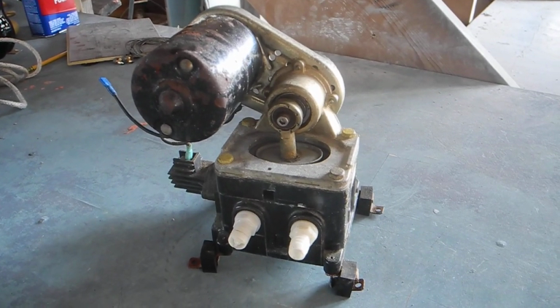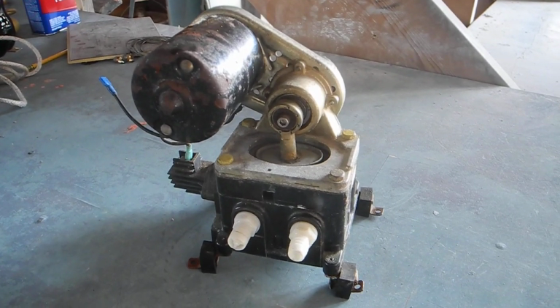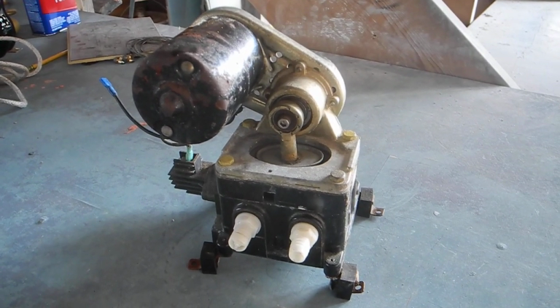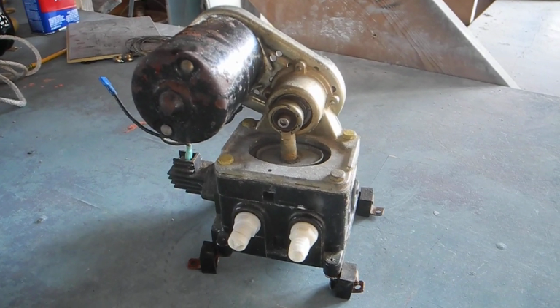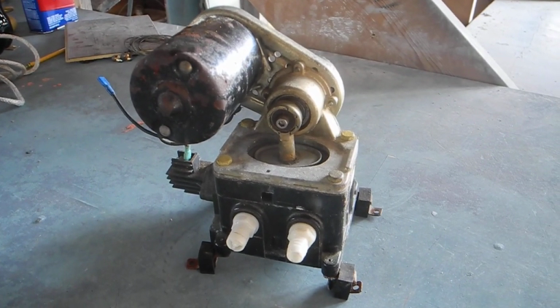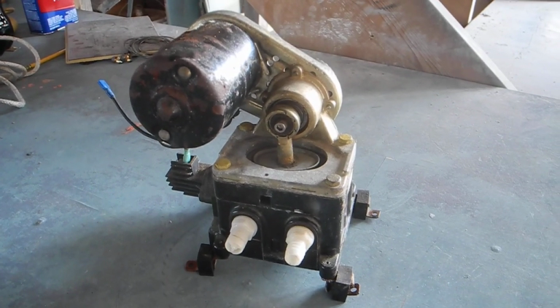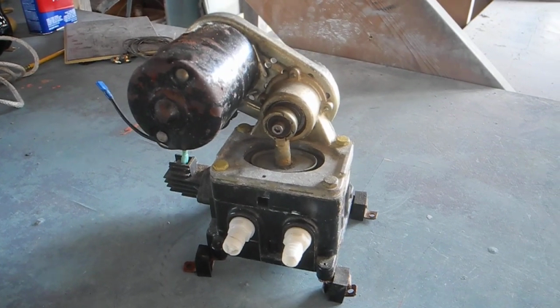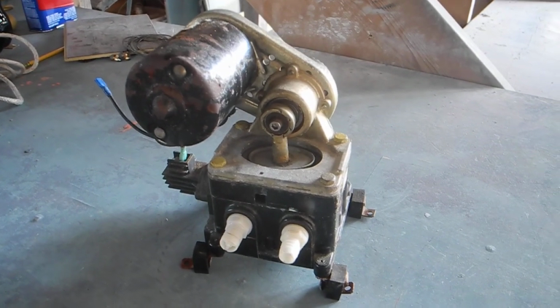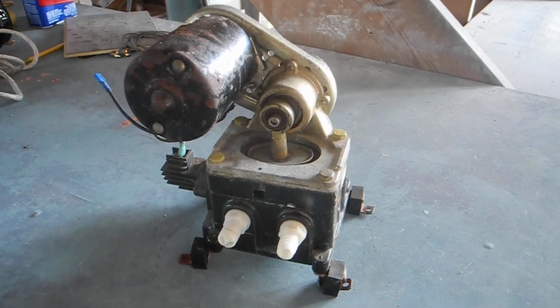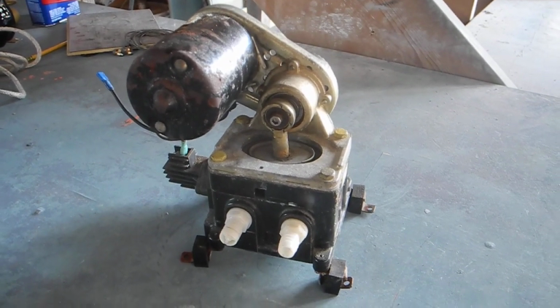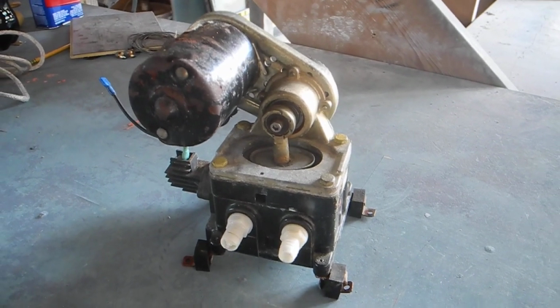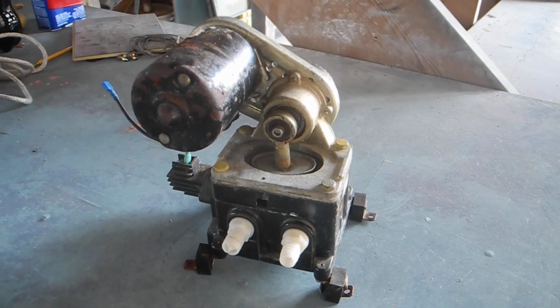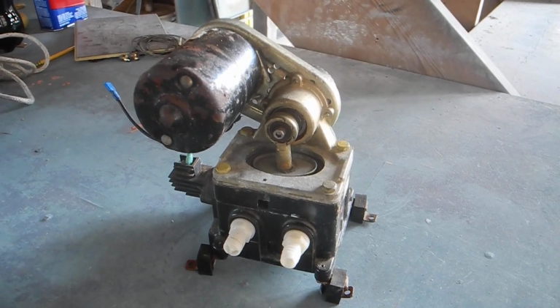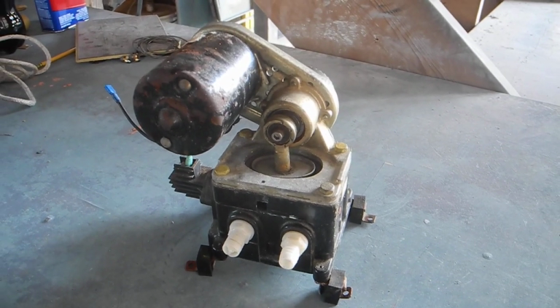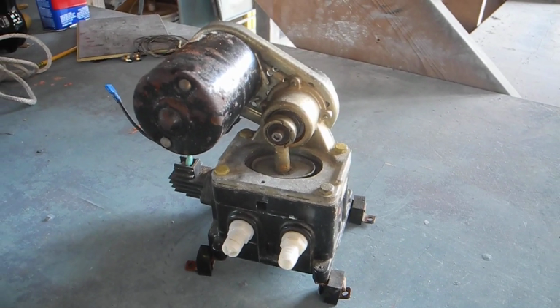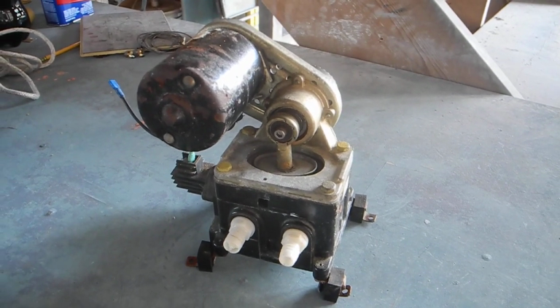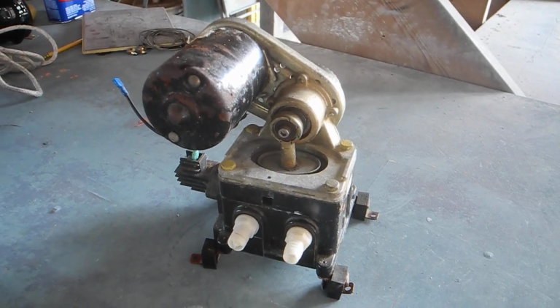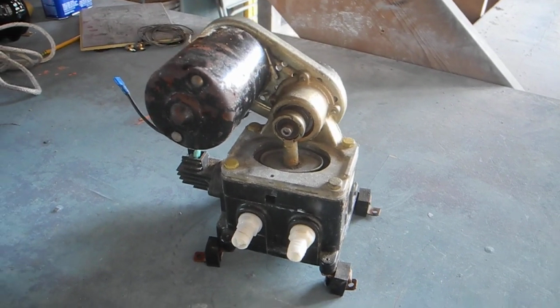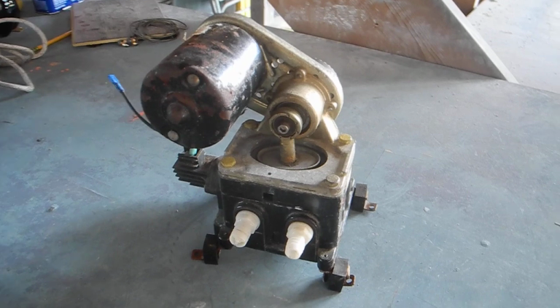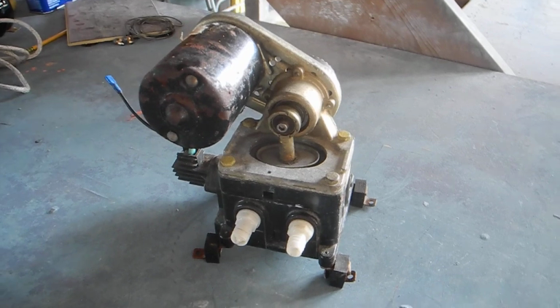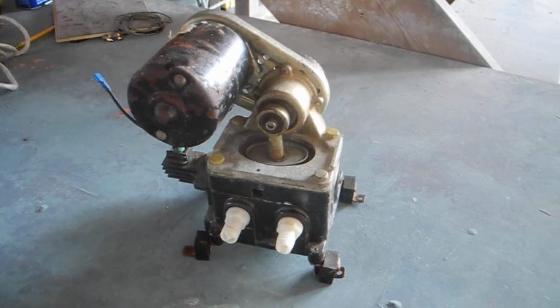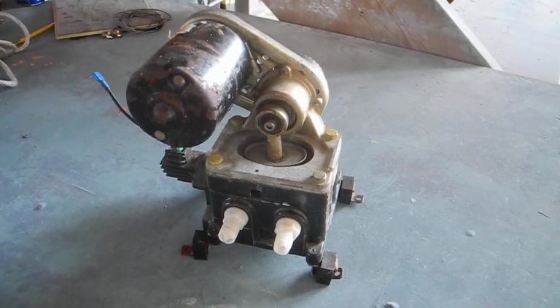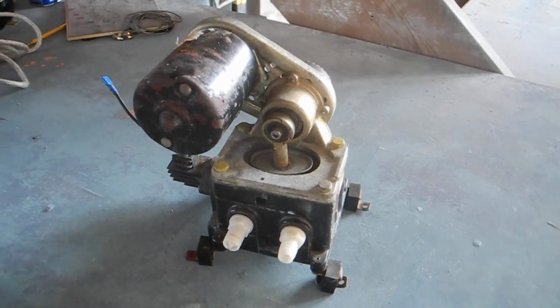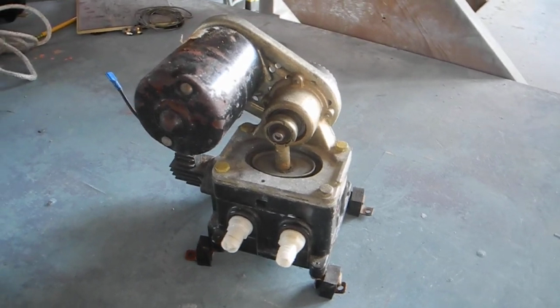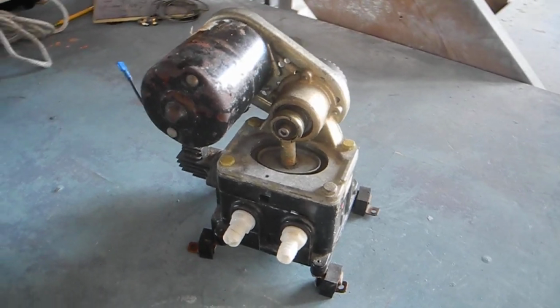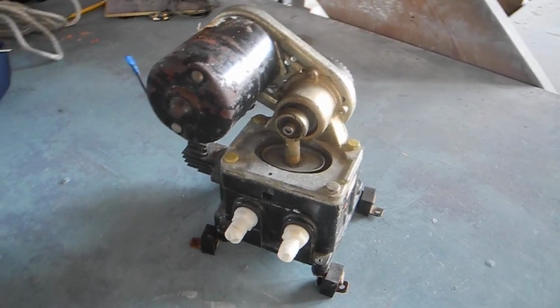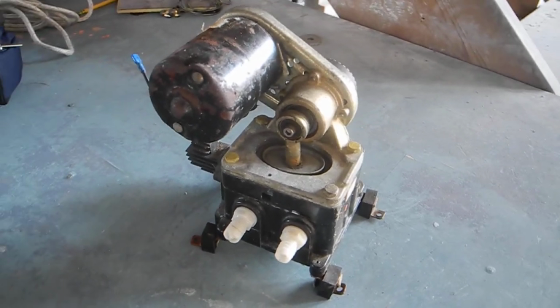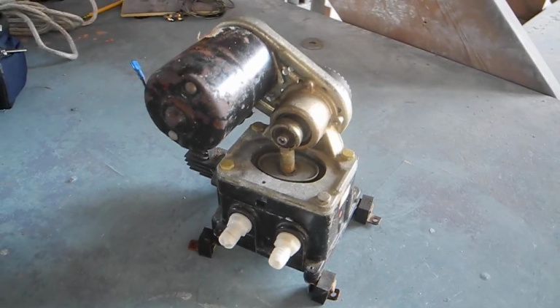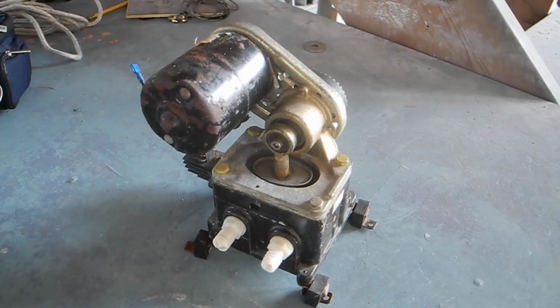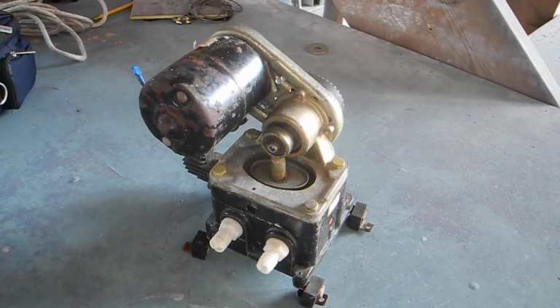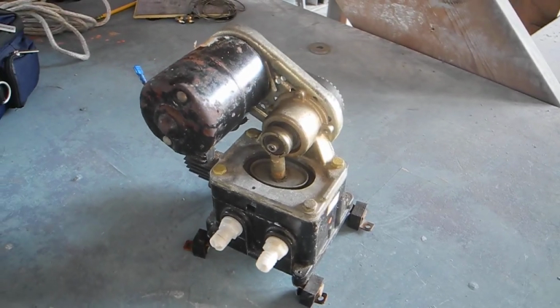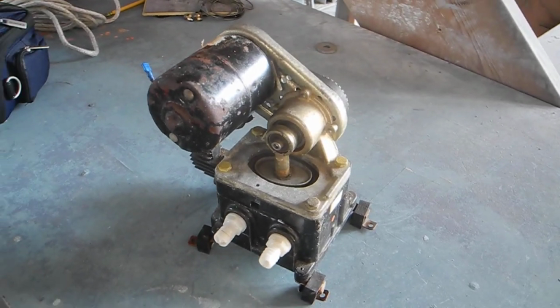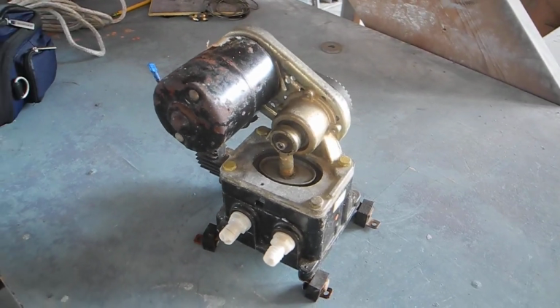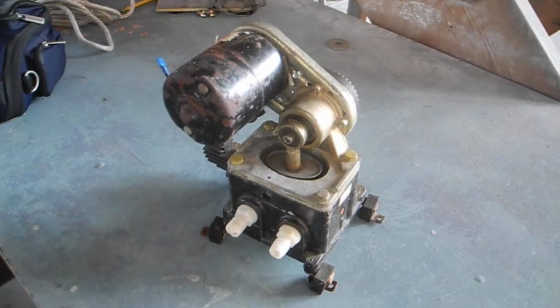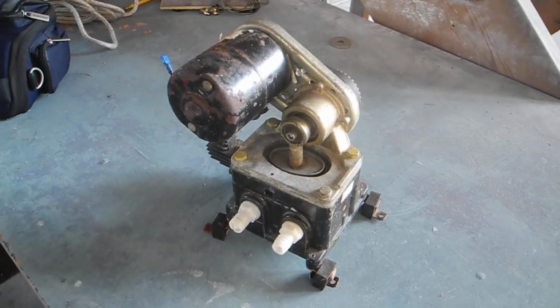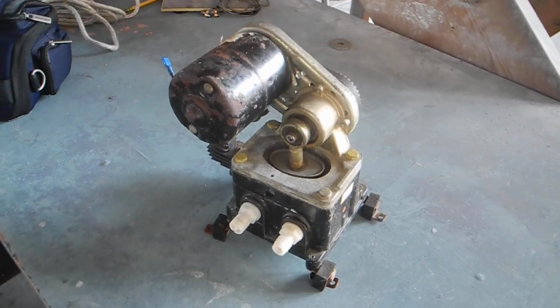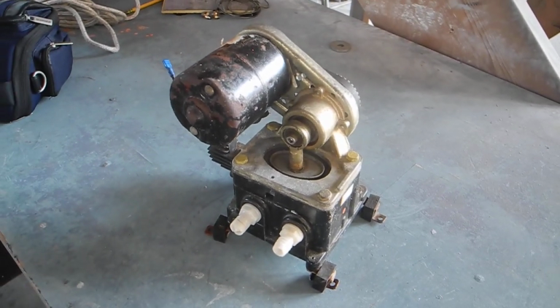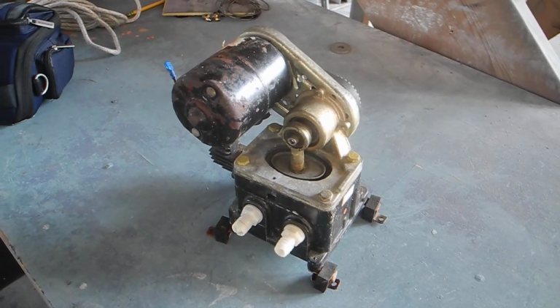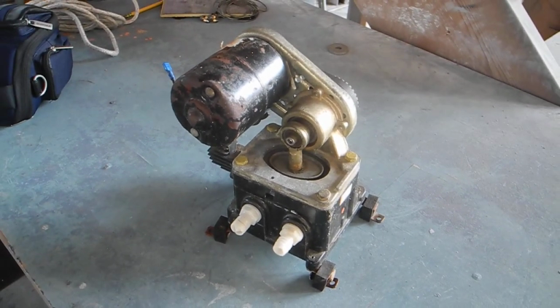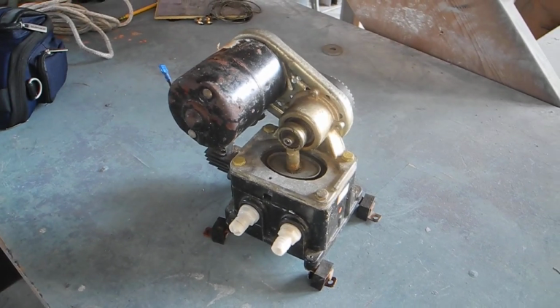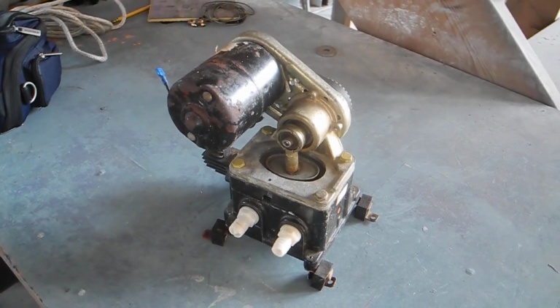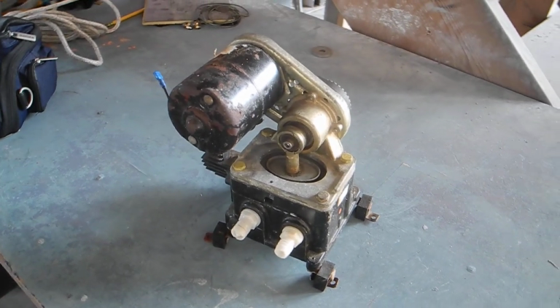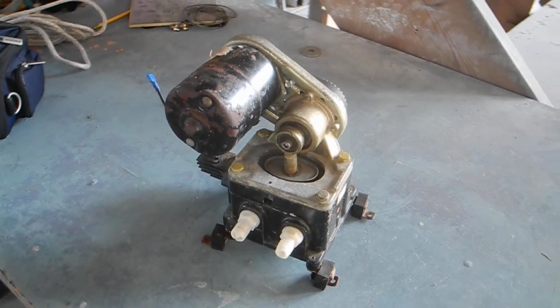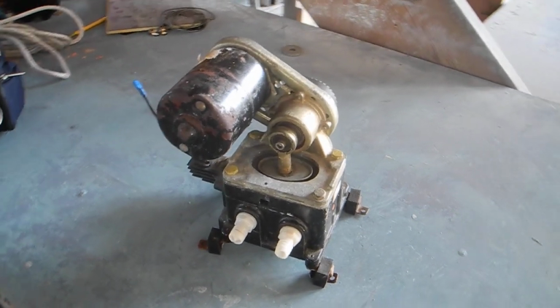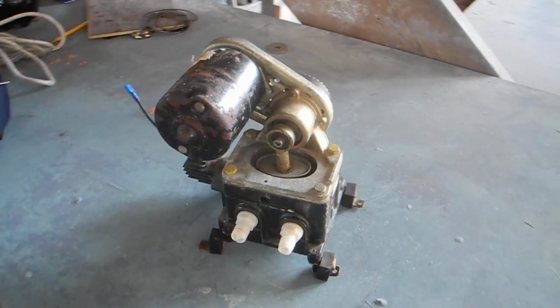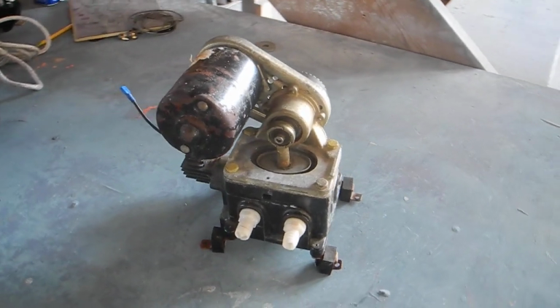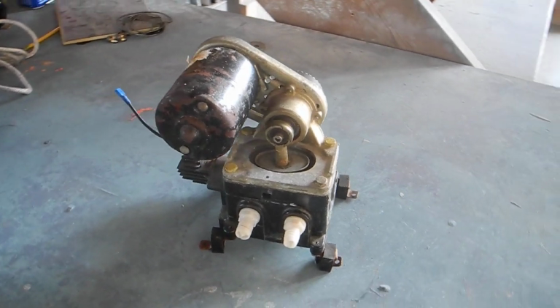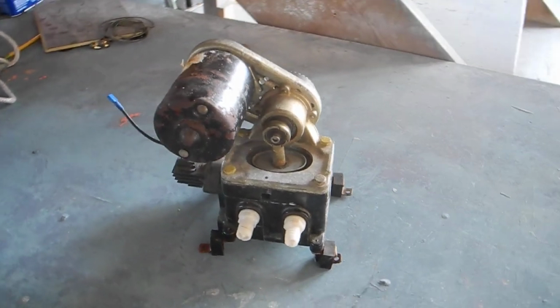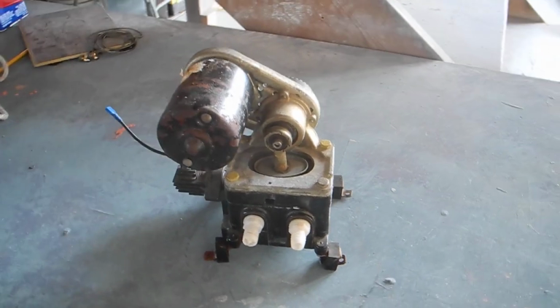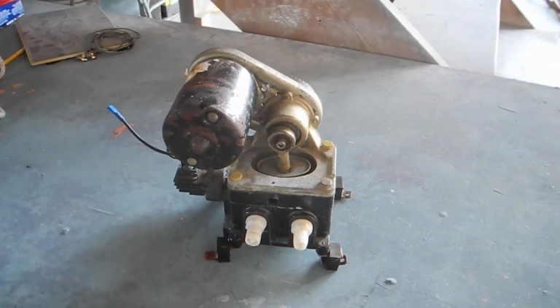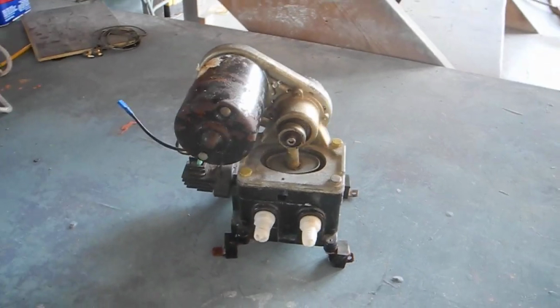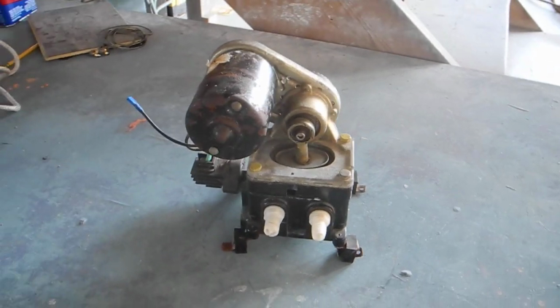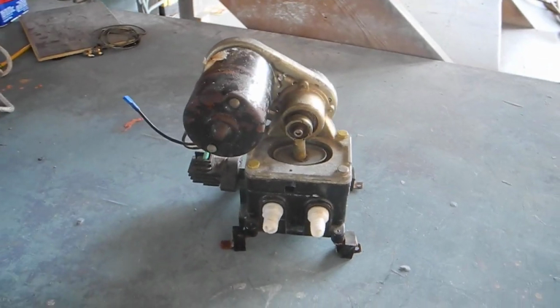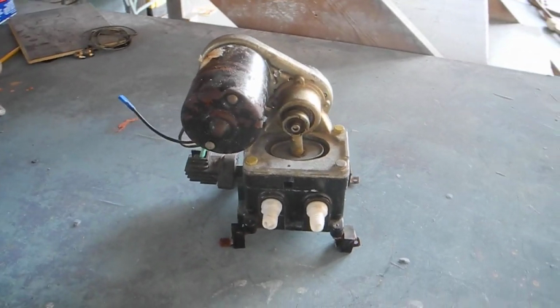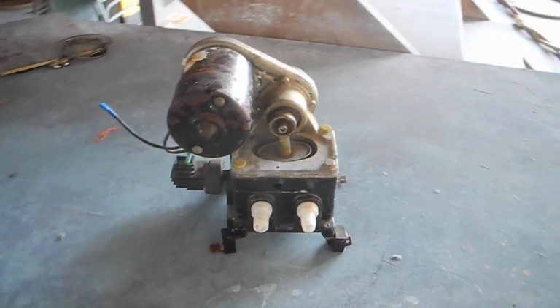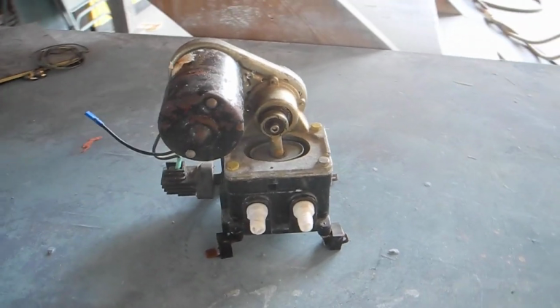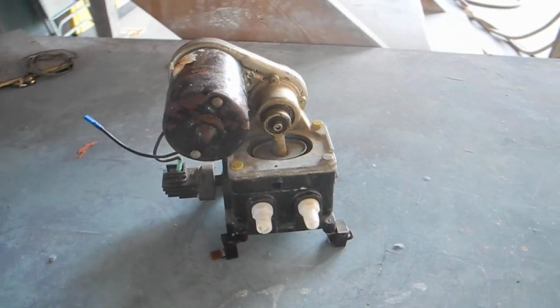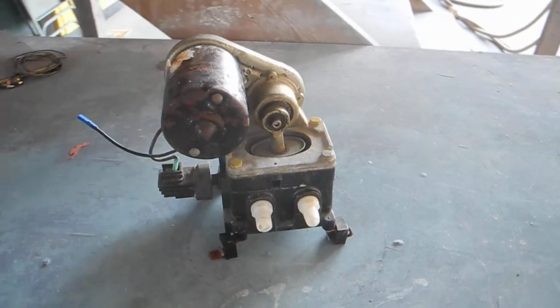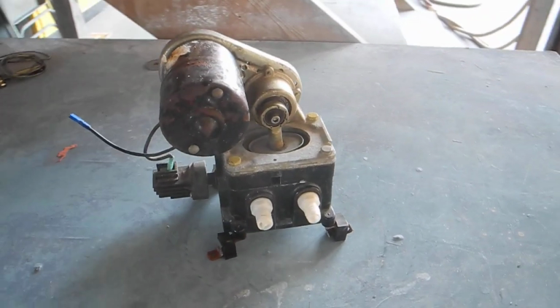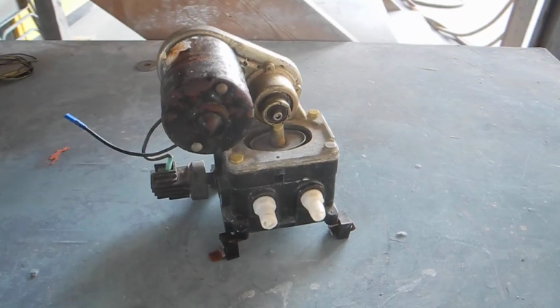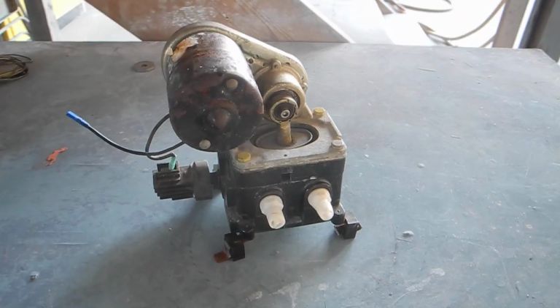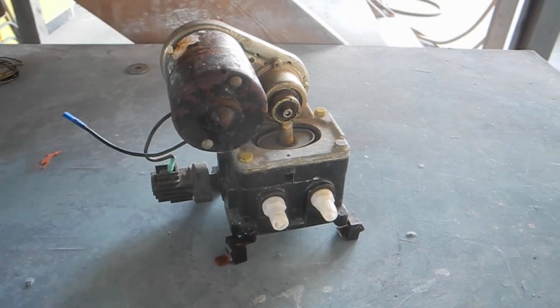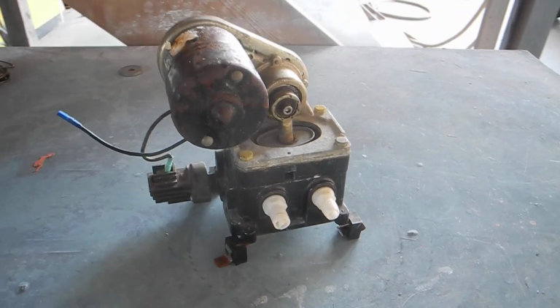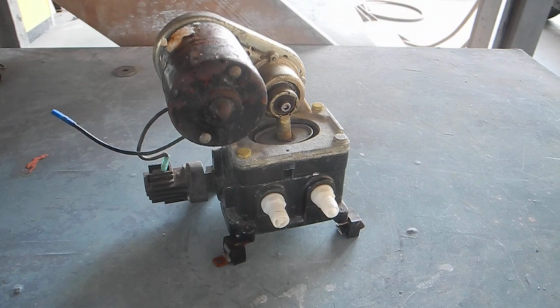So if you want to learn more about bilge pumps and do-it-yourself maintenance, you know who to call - Ask Captain Chris.